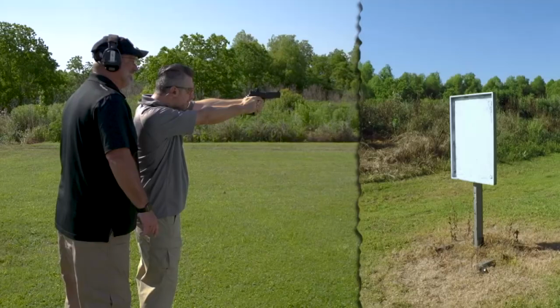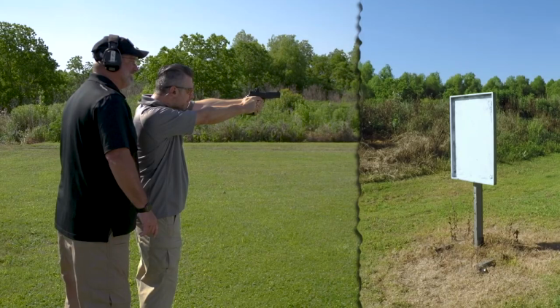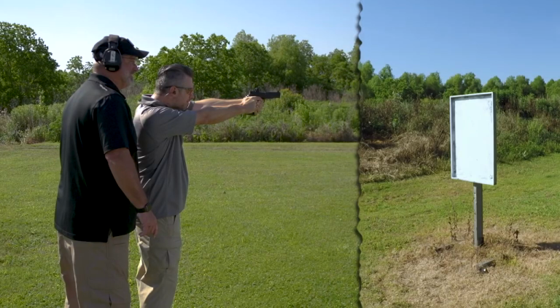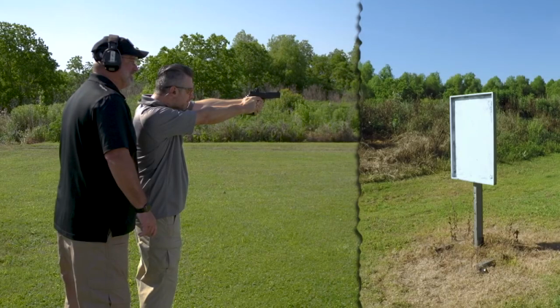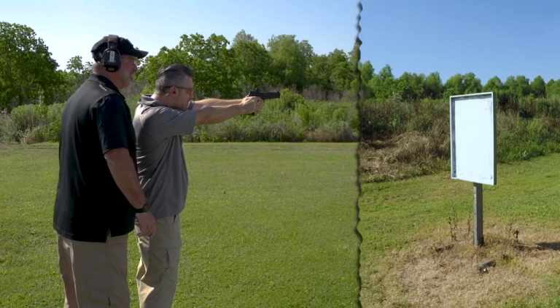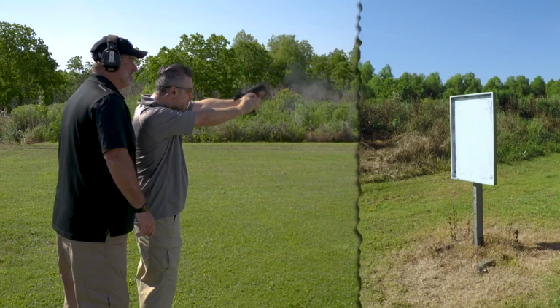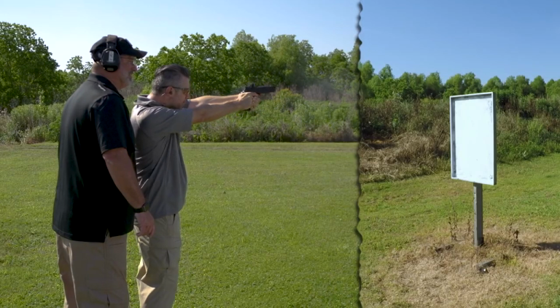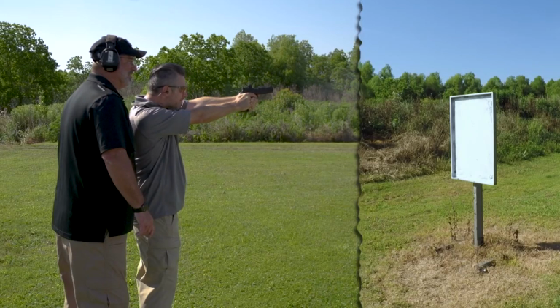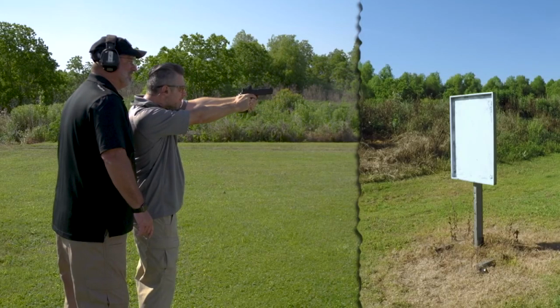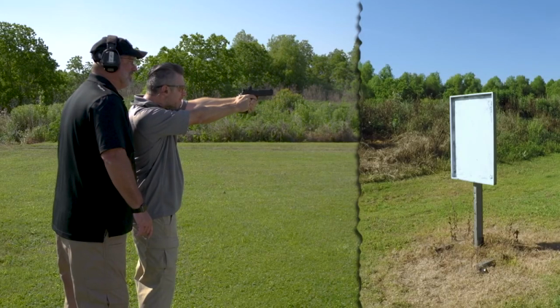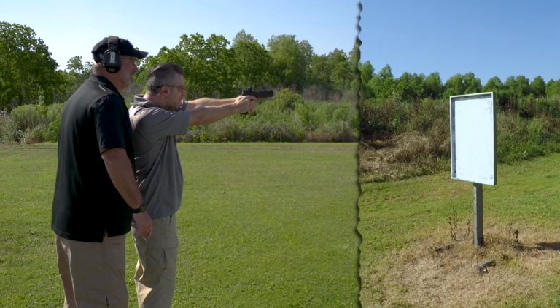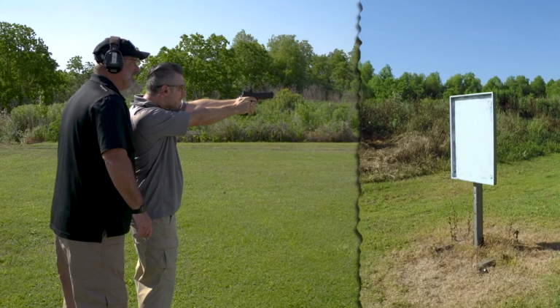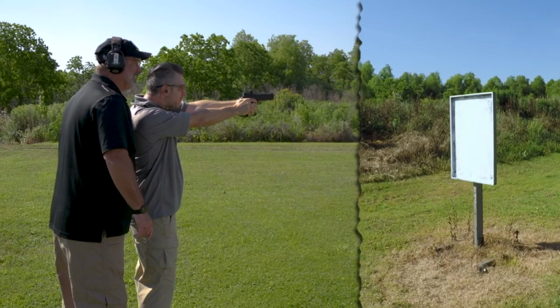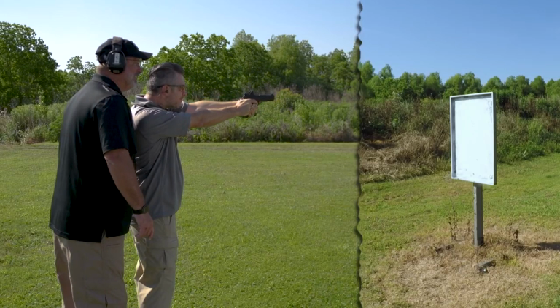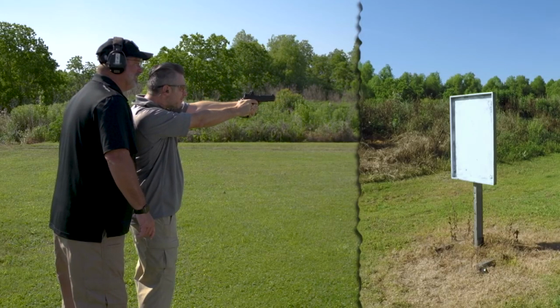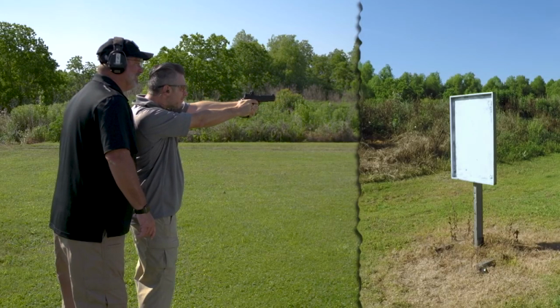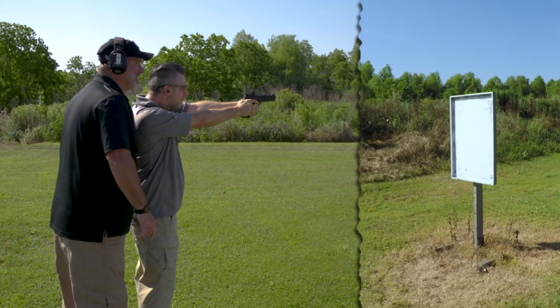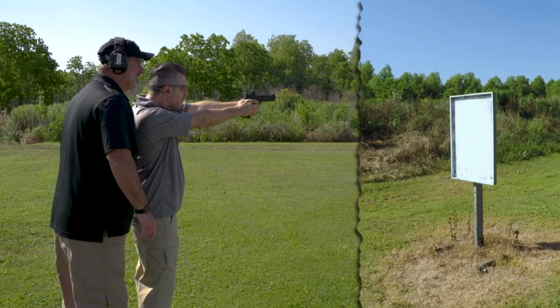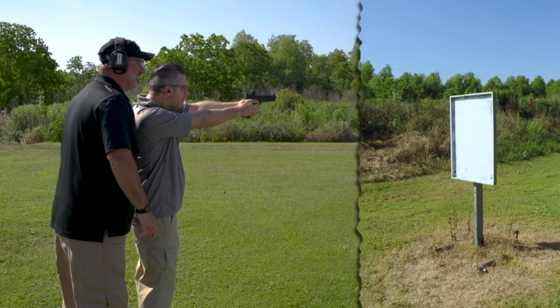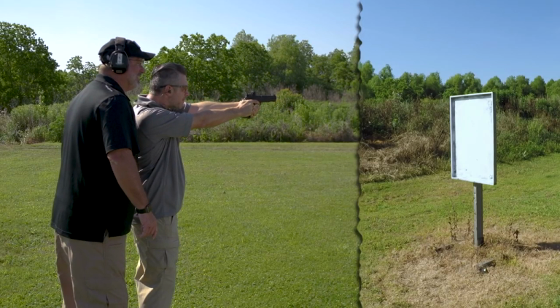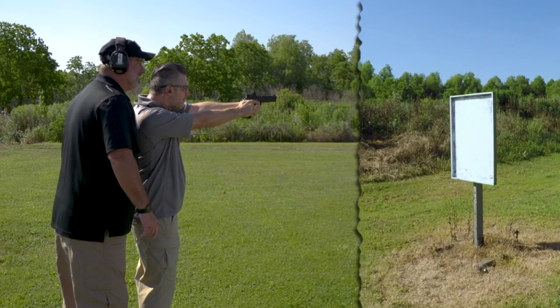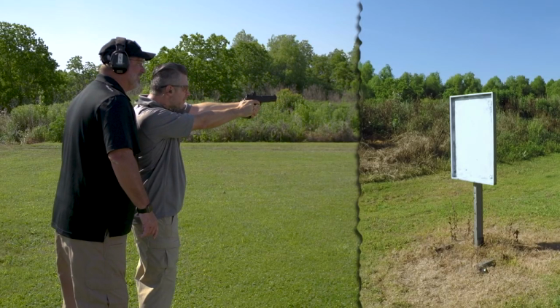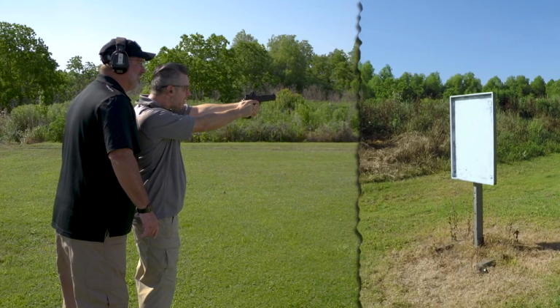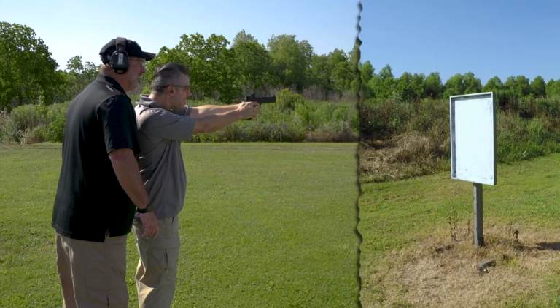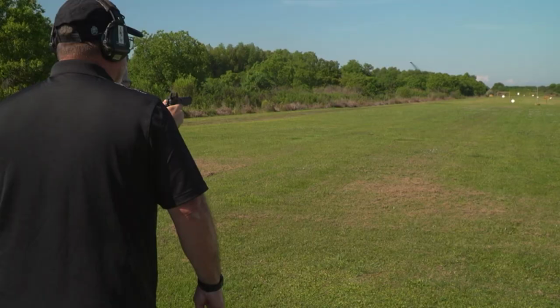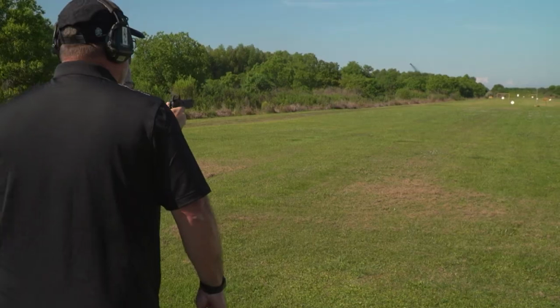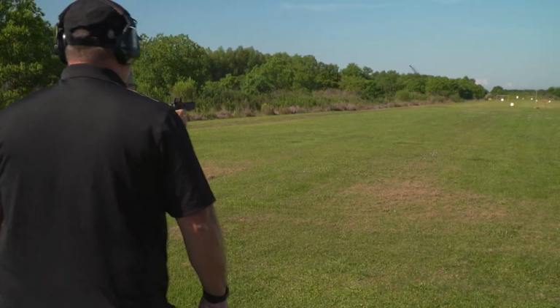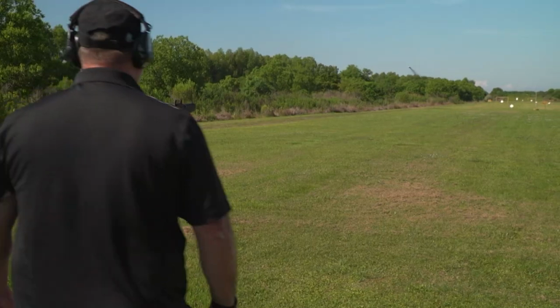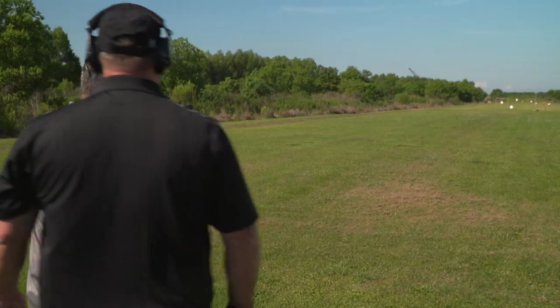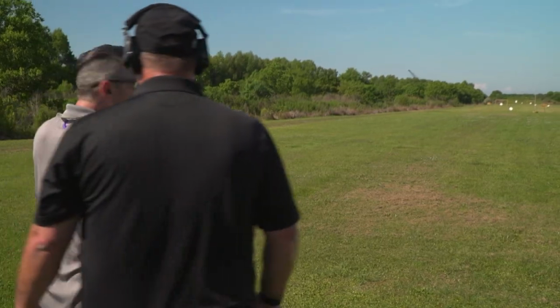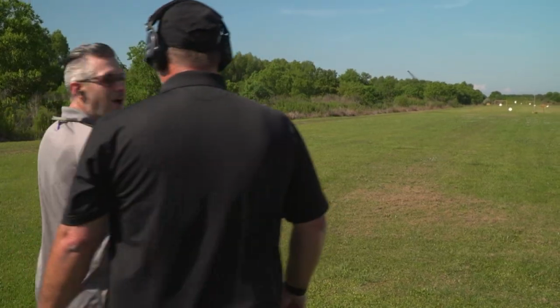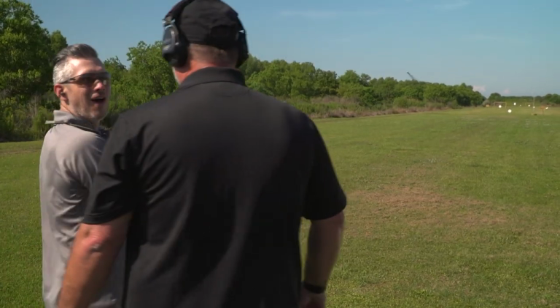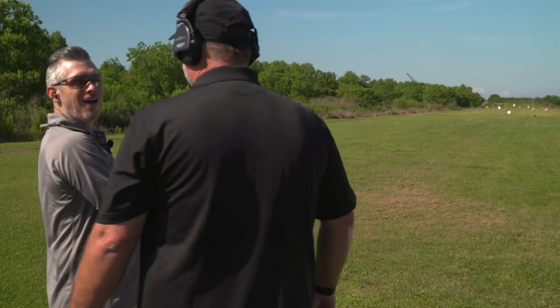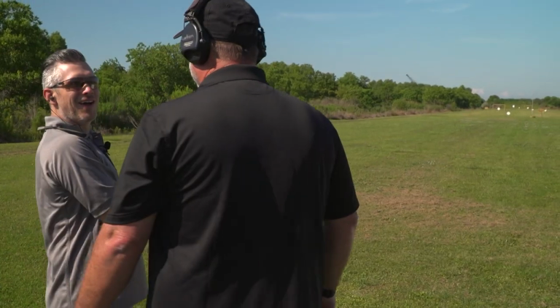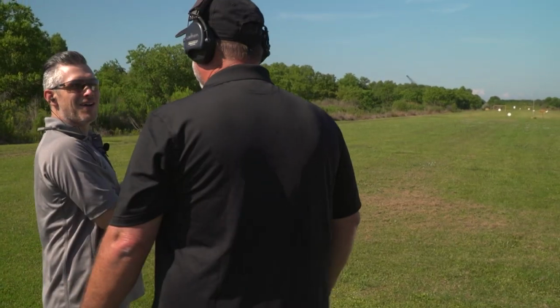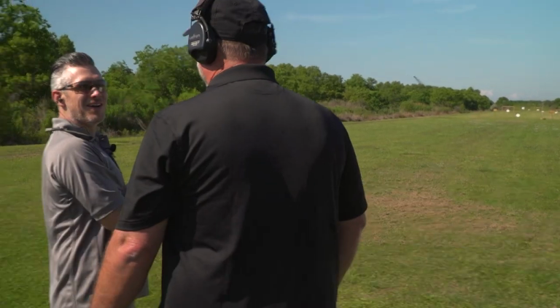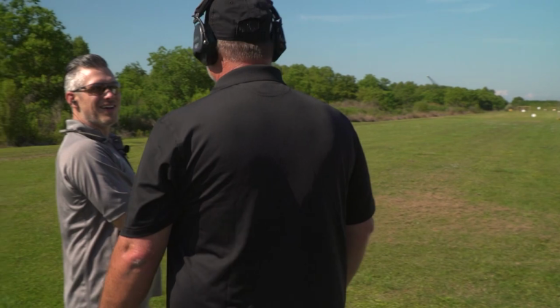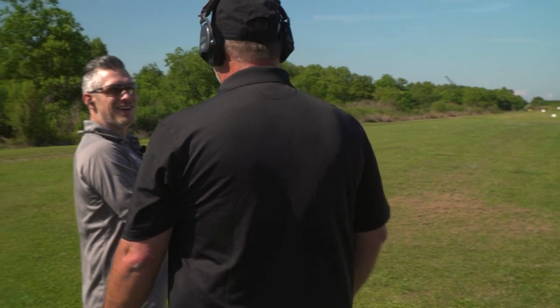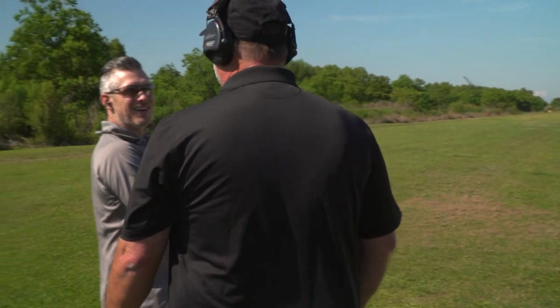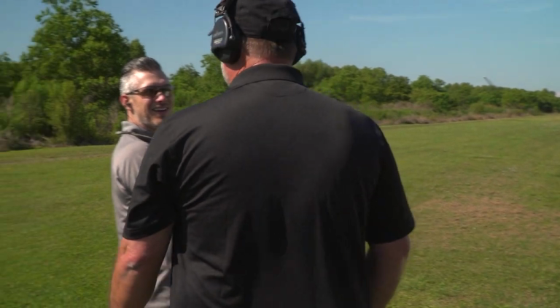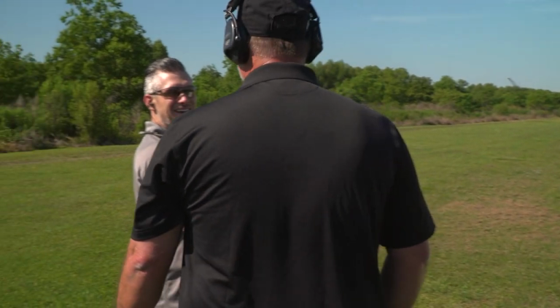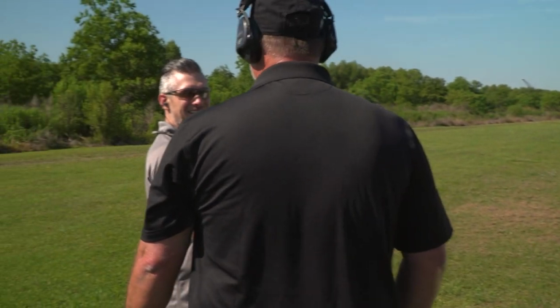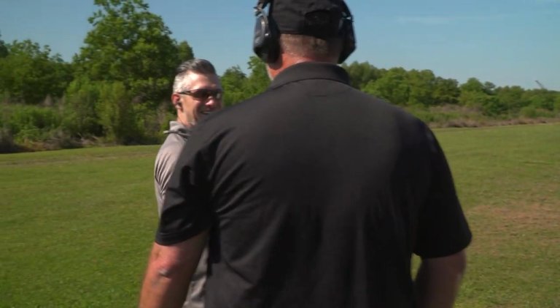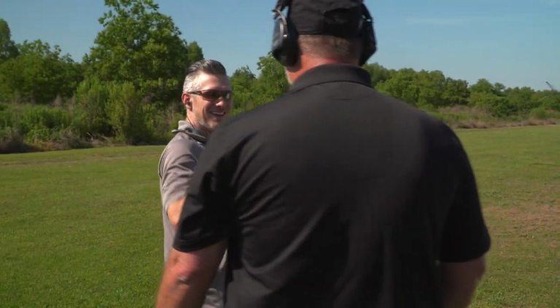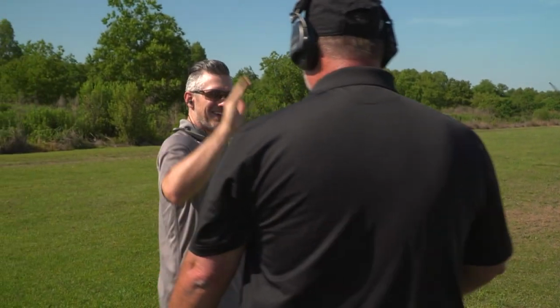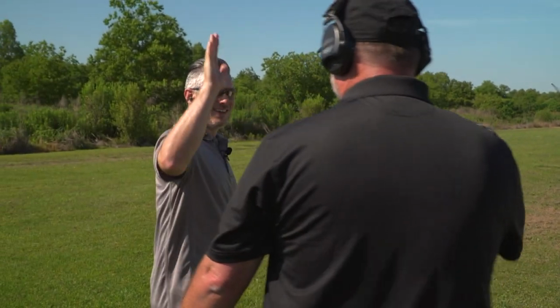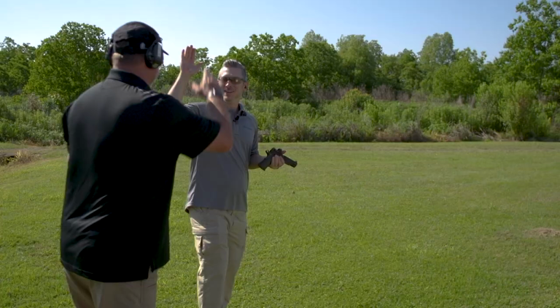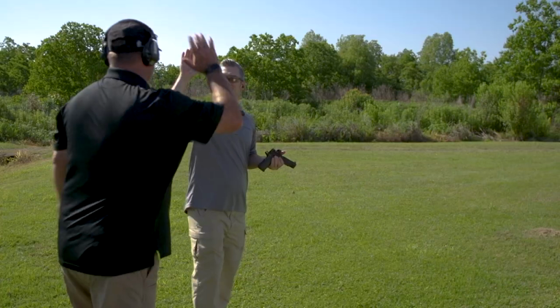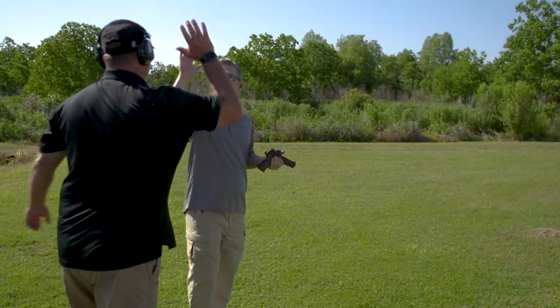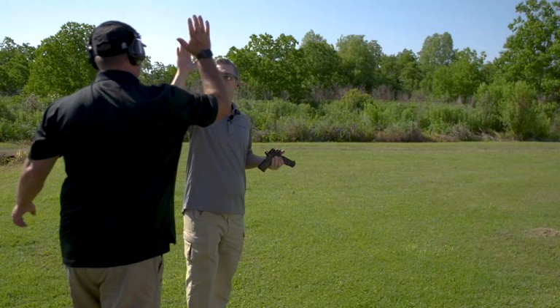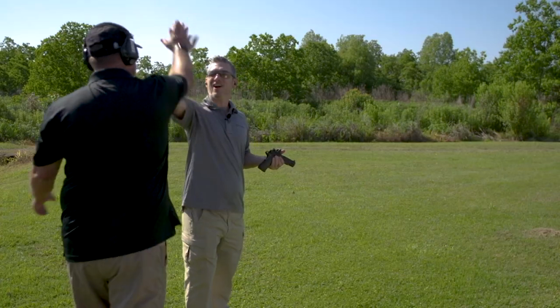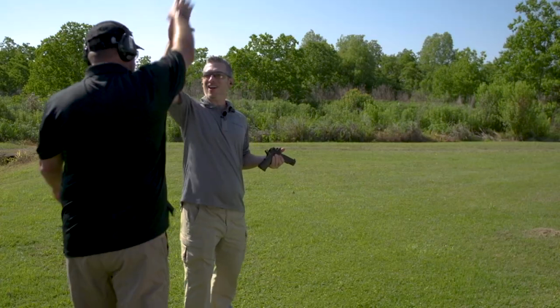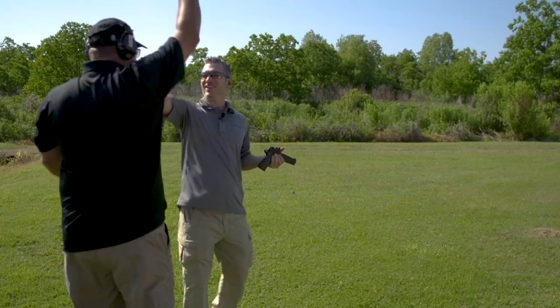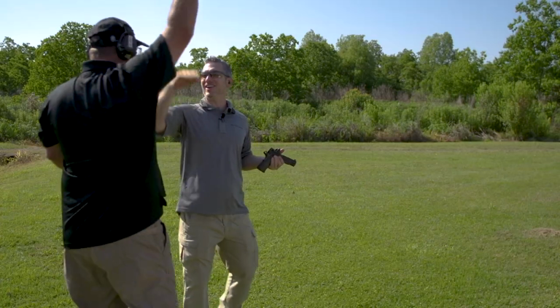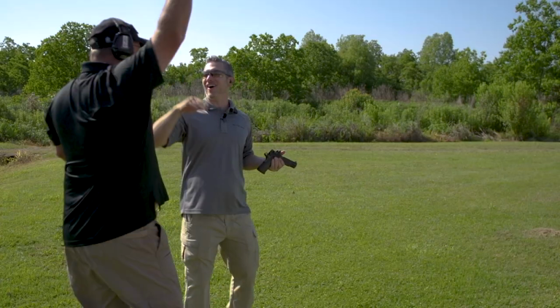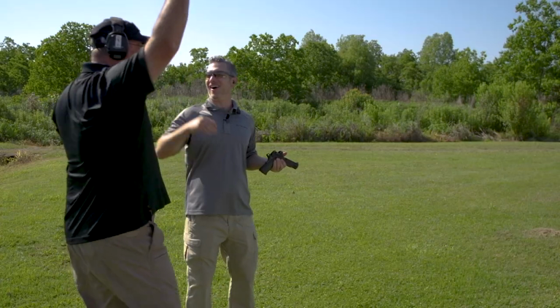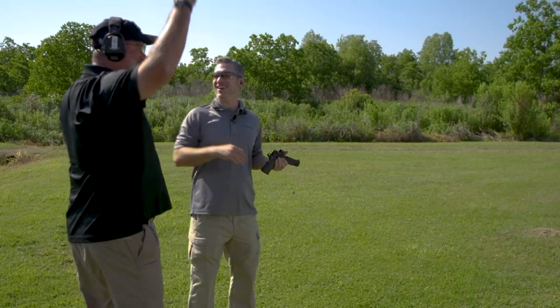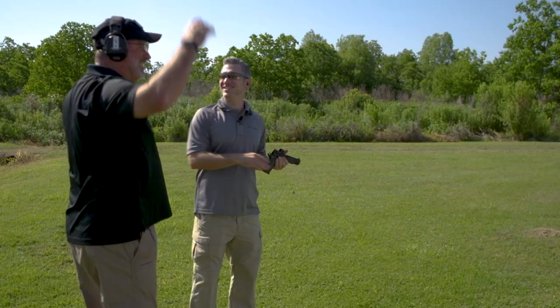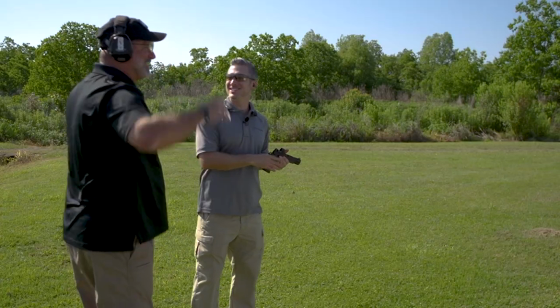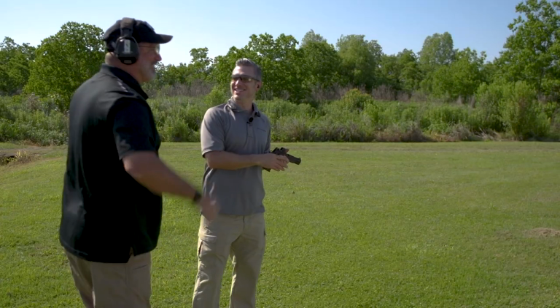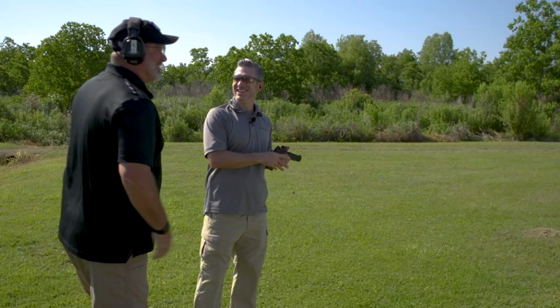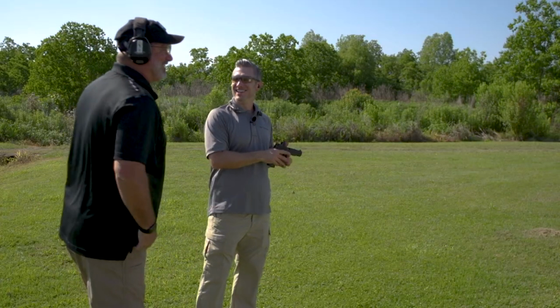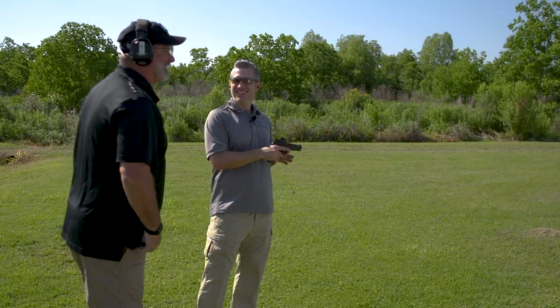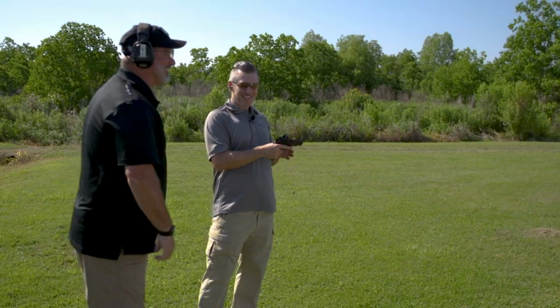Springfield Armory's TRP in 10 millimeter. Oh, that's gotta be a hit — 300 yards.